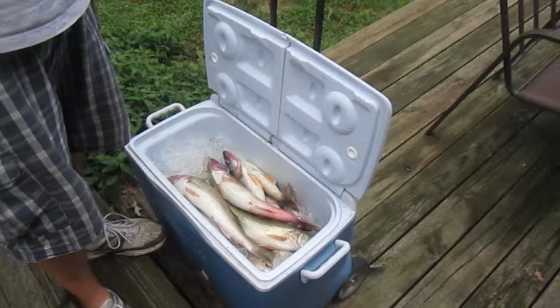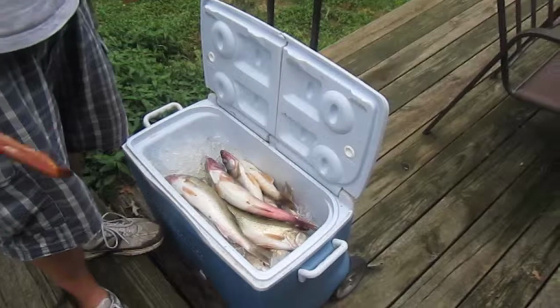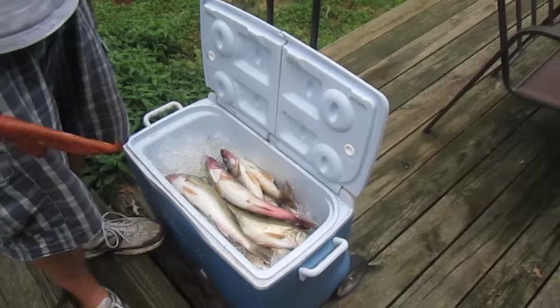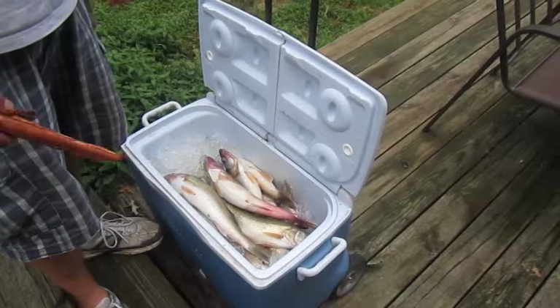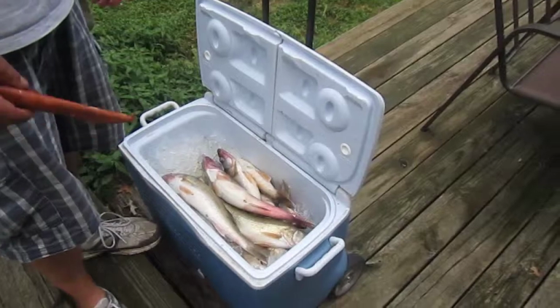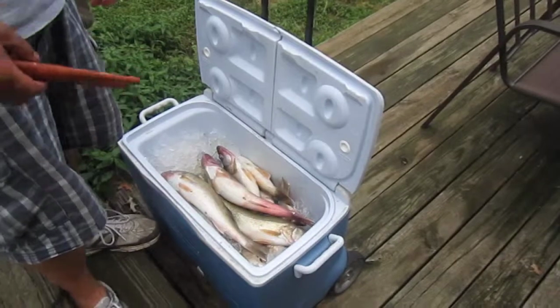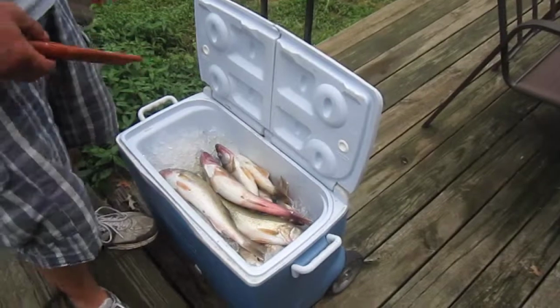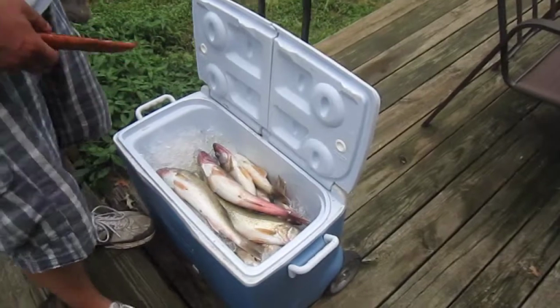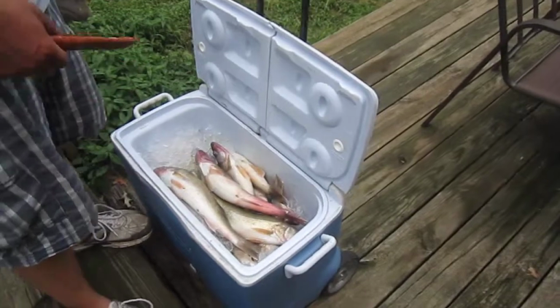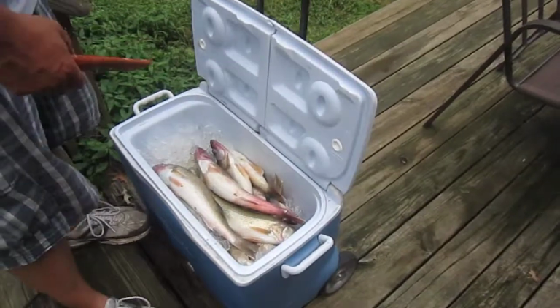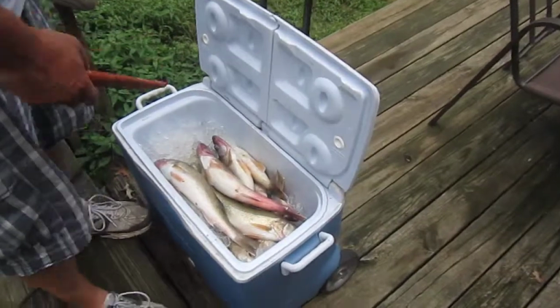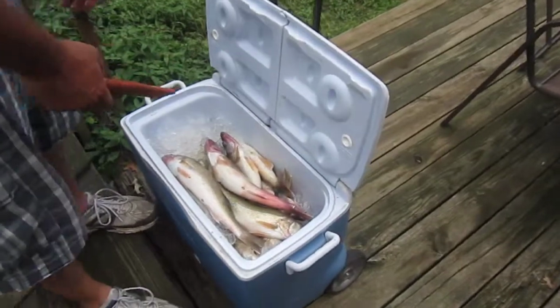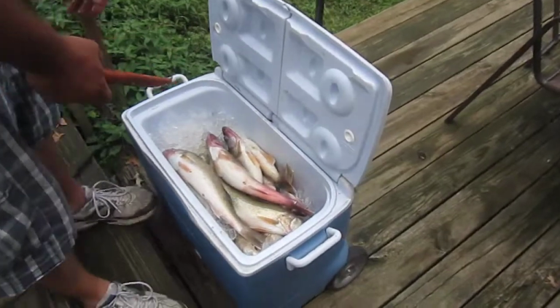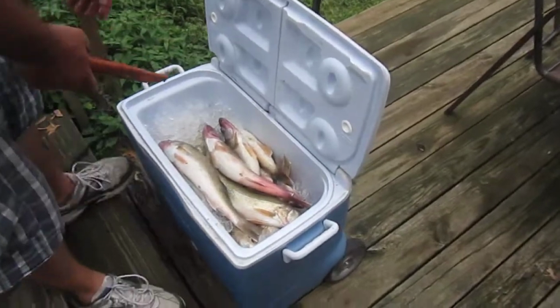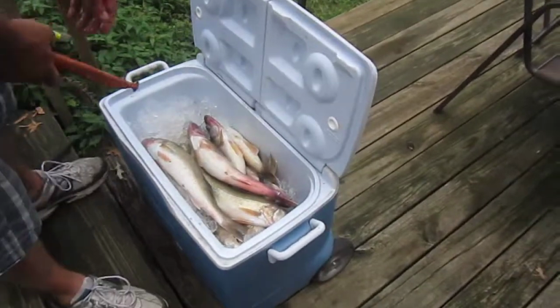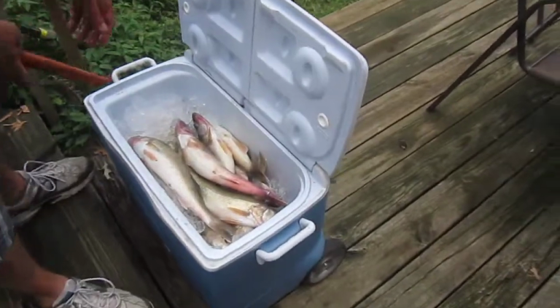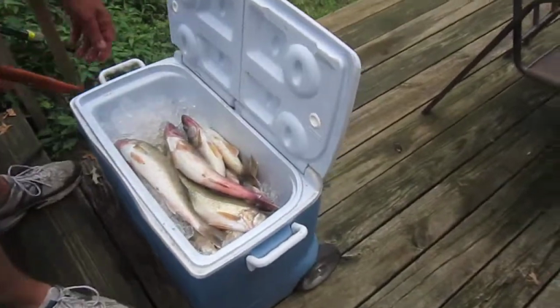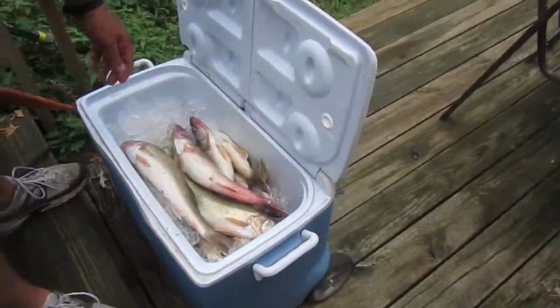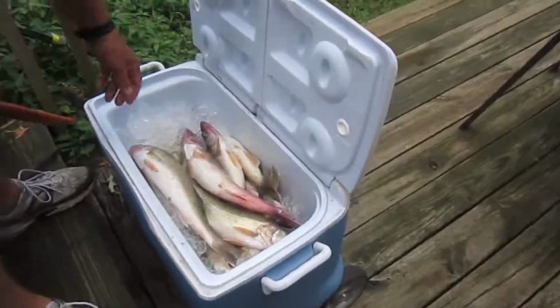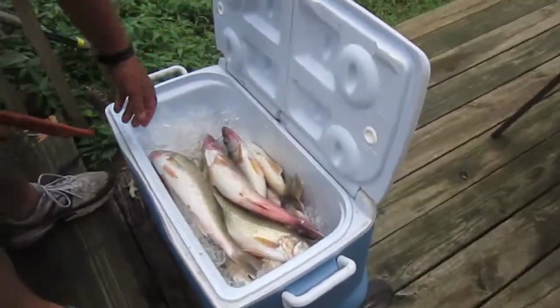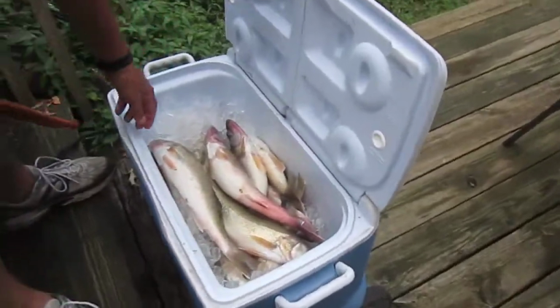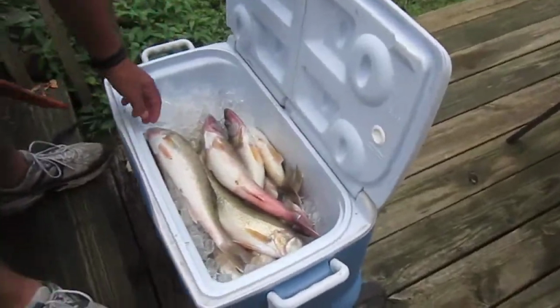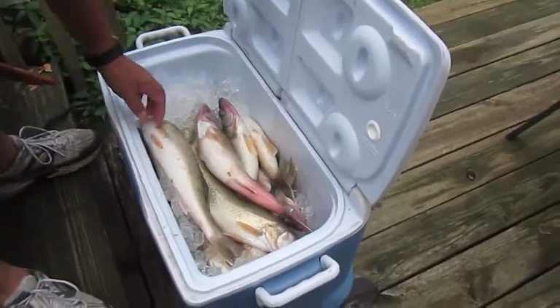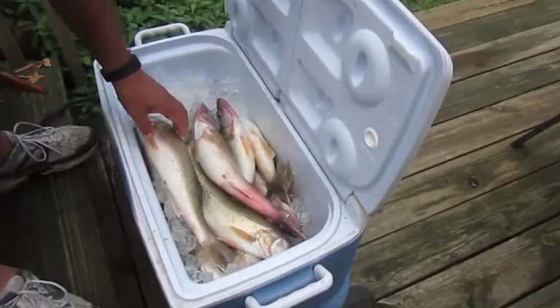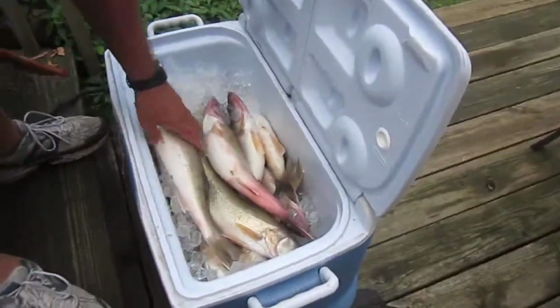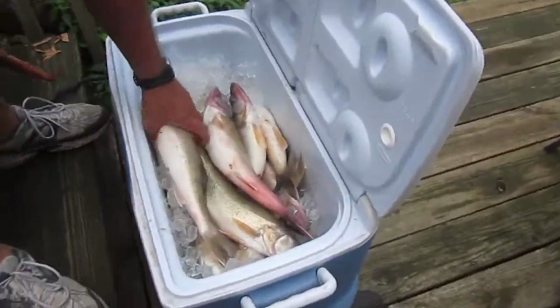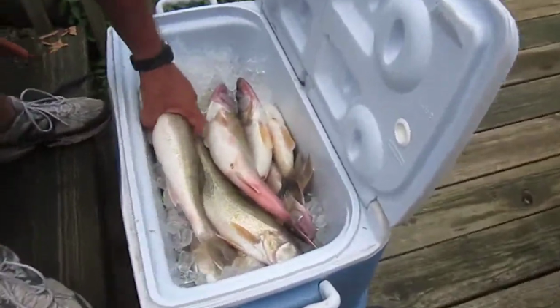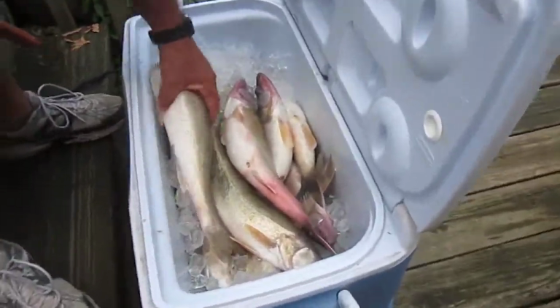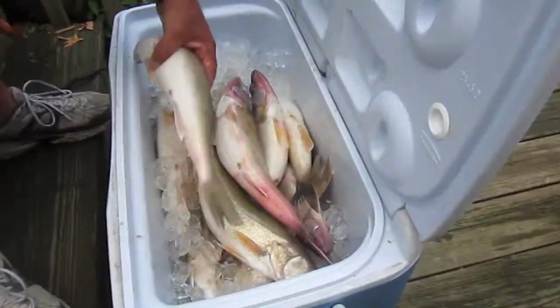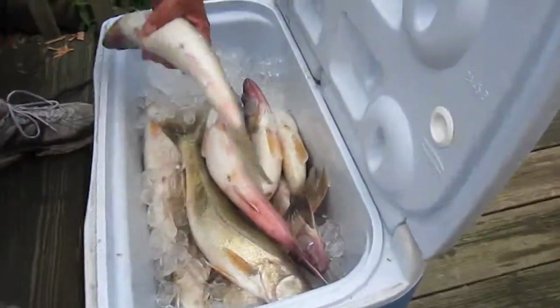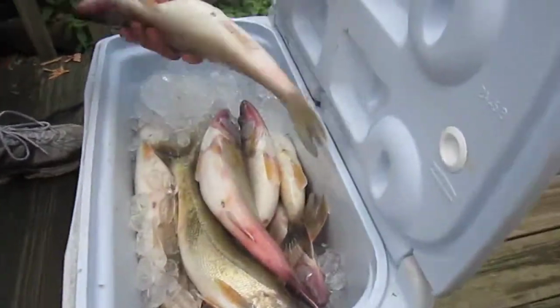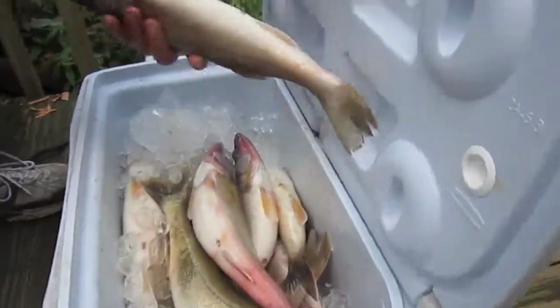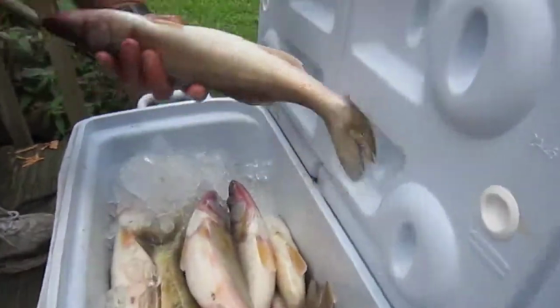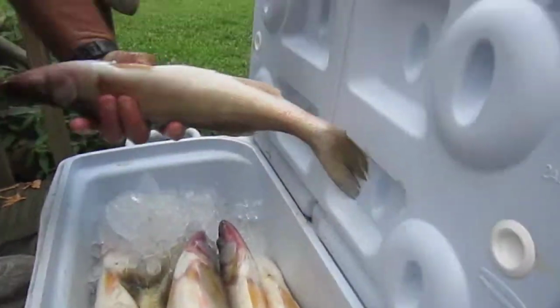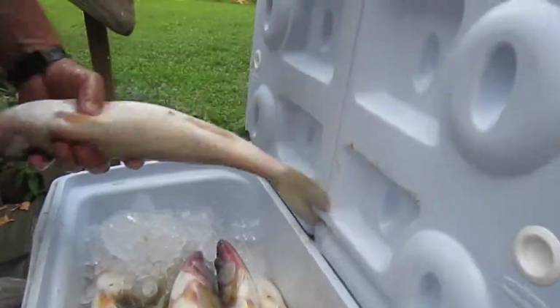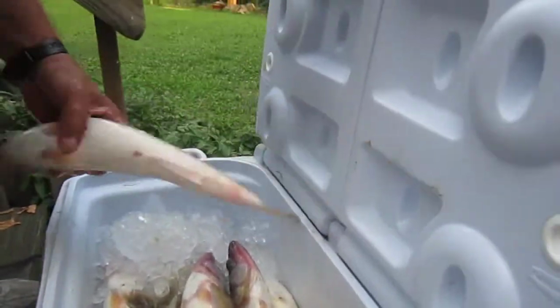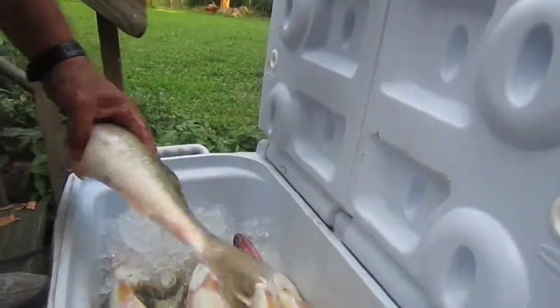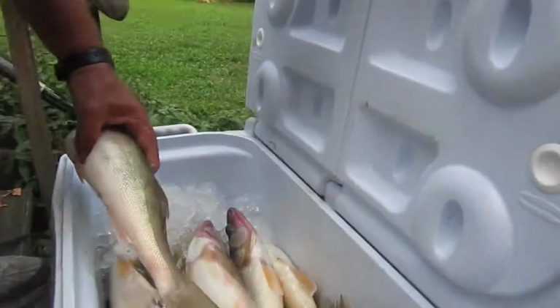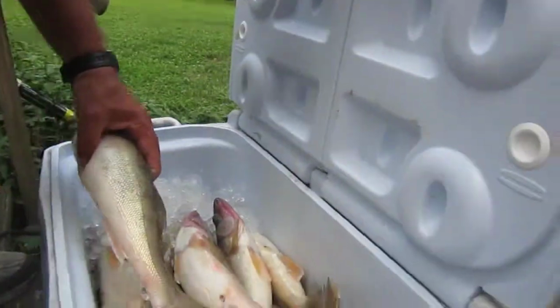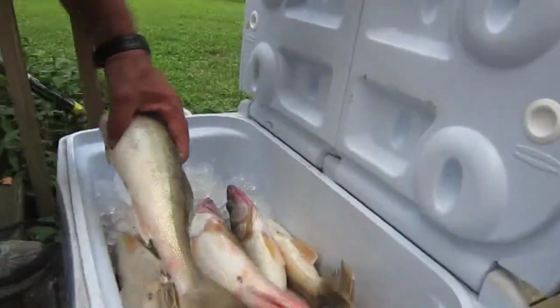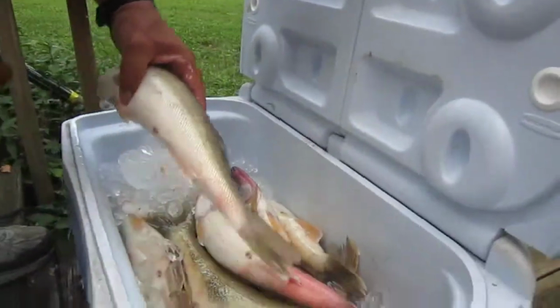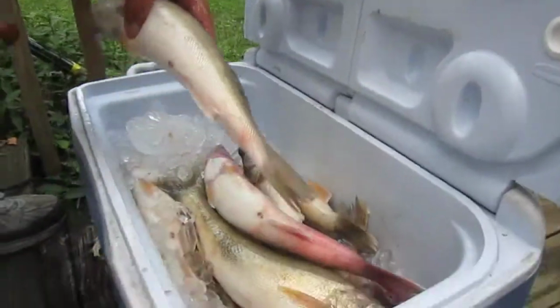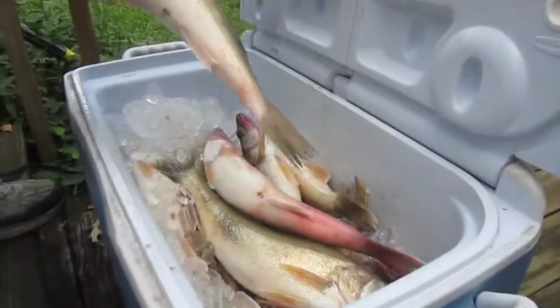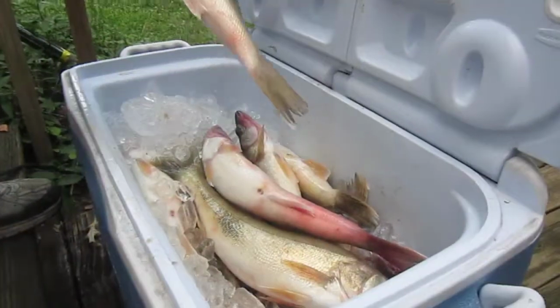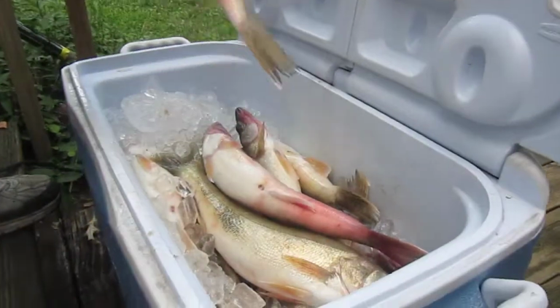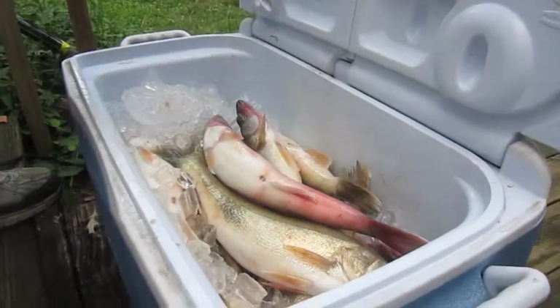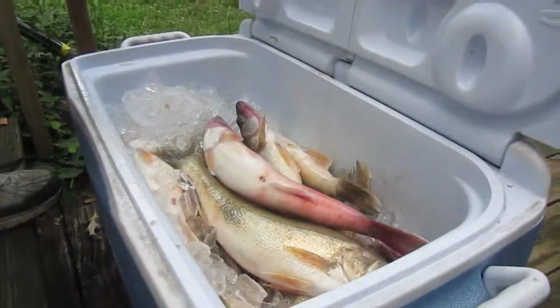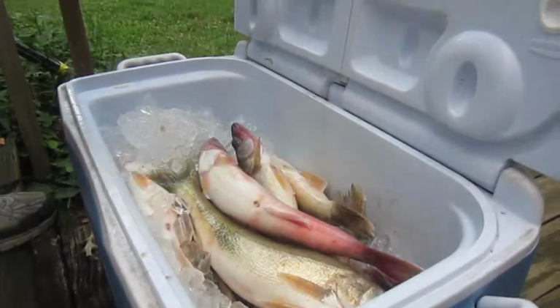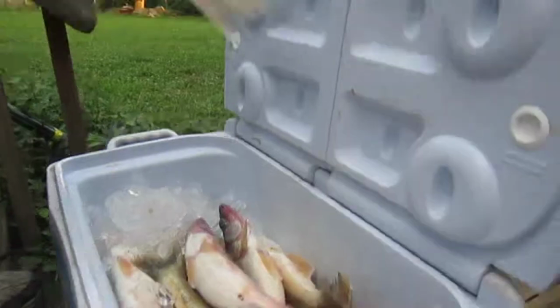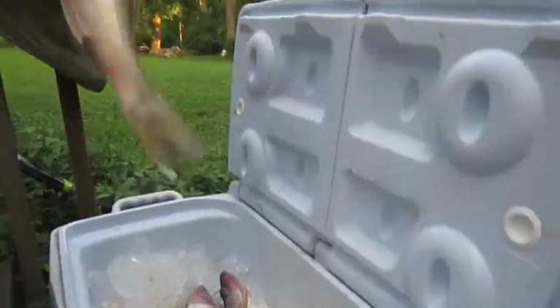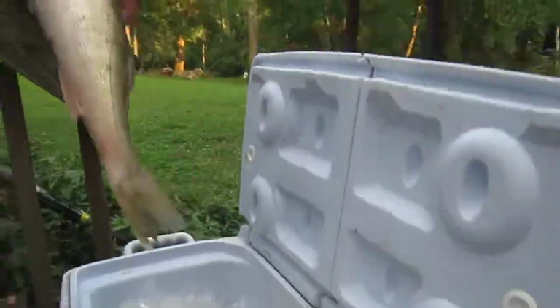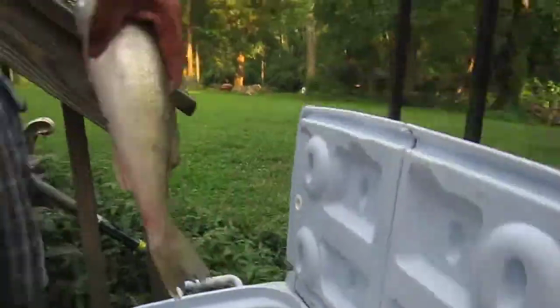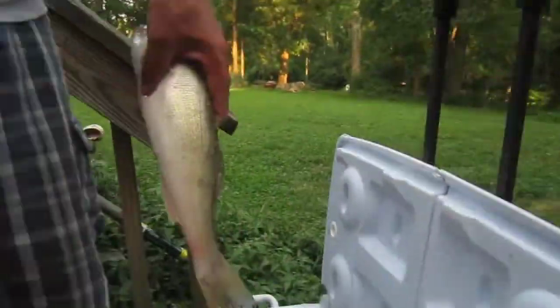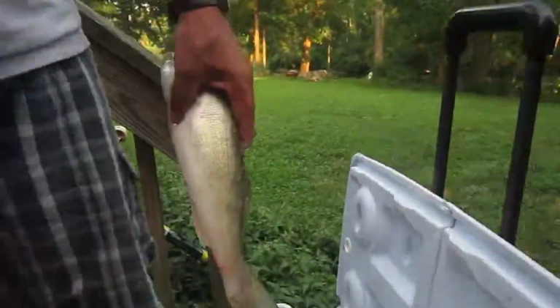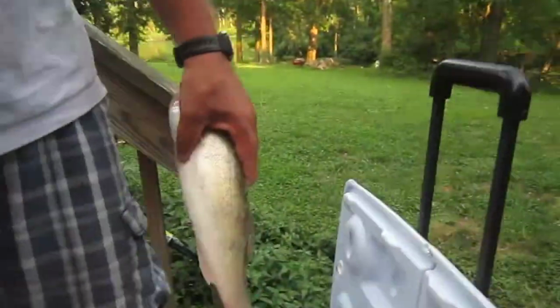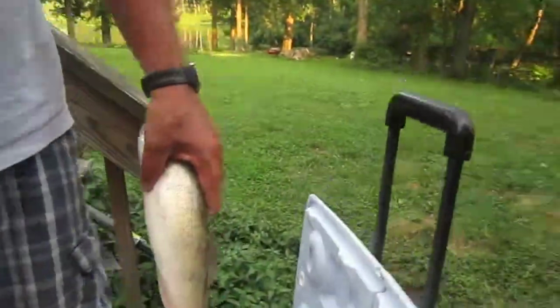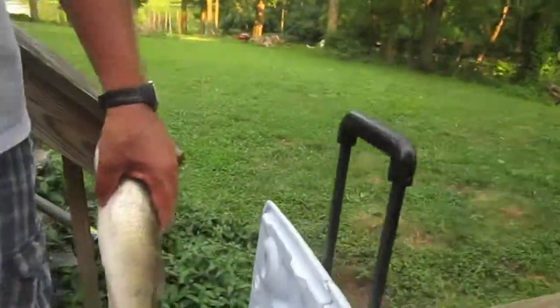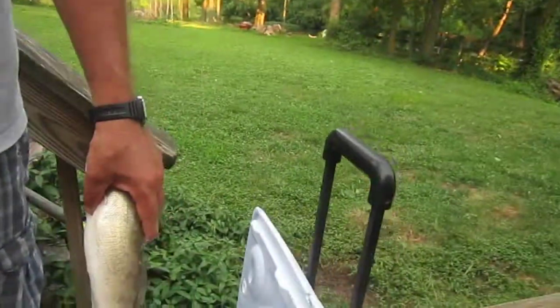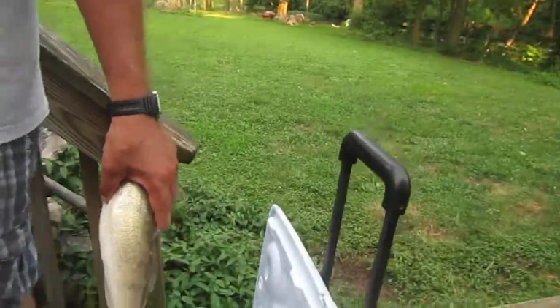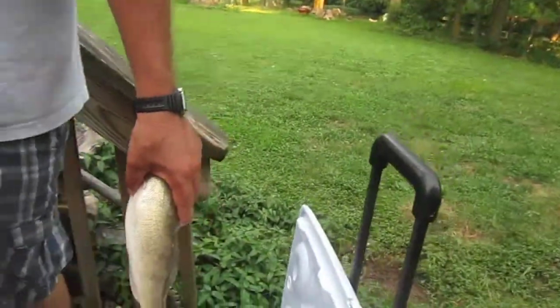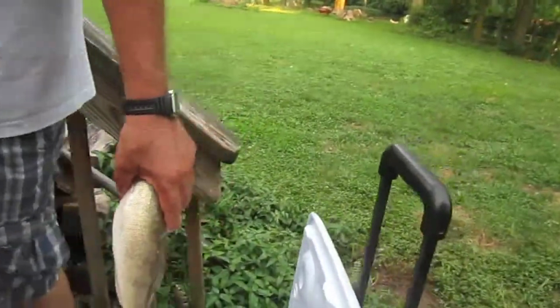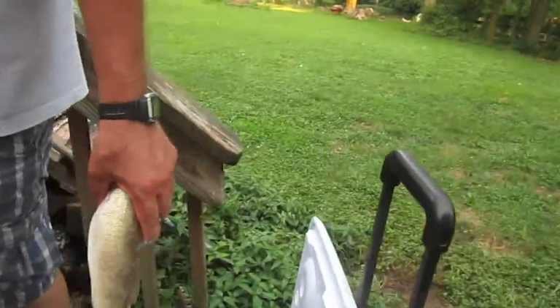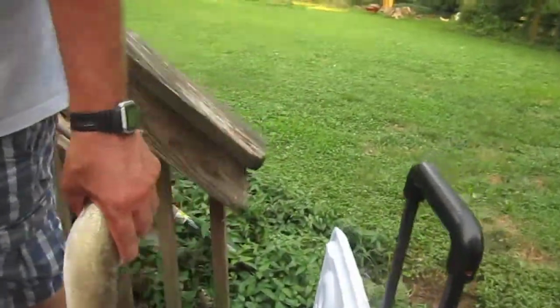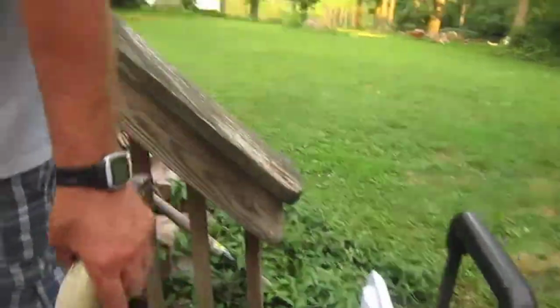All right, what we did was we went to Lake Erie and we caught 29 of these walleye here. I'm going to show you how to fillet one of these things.